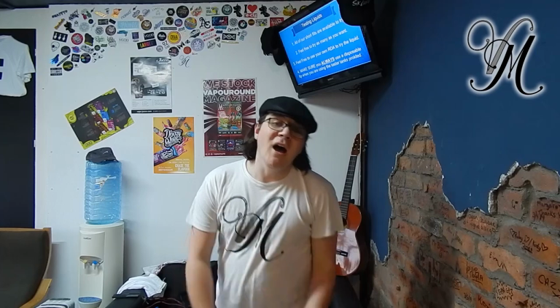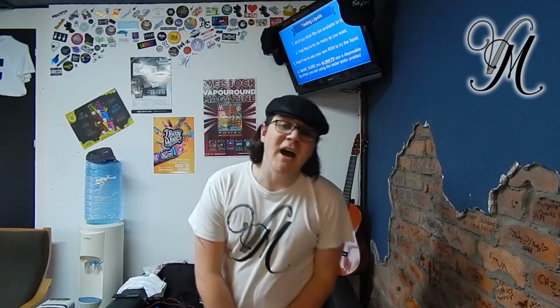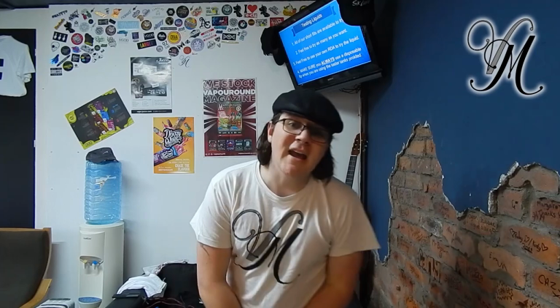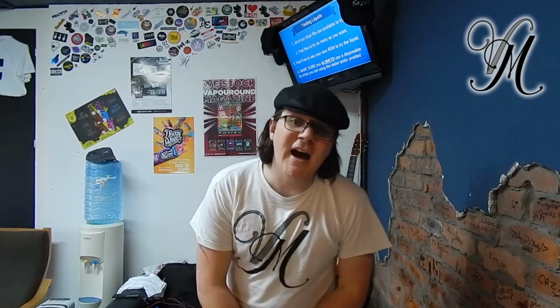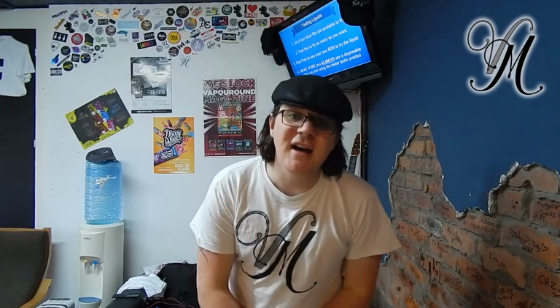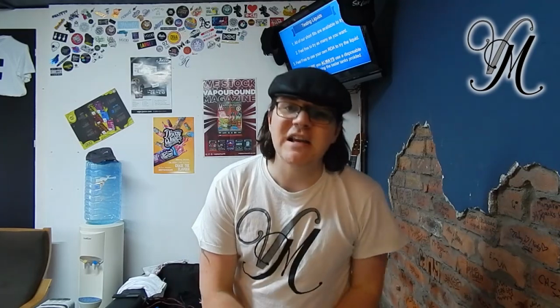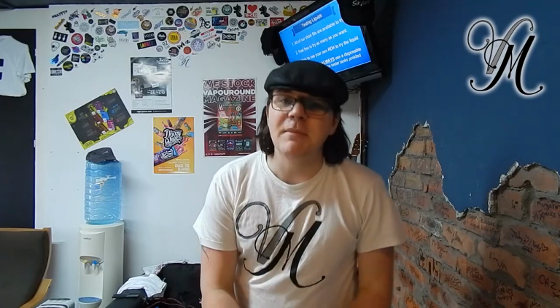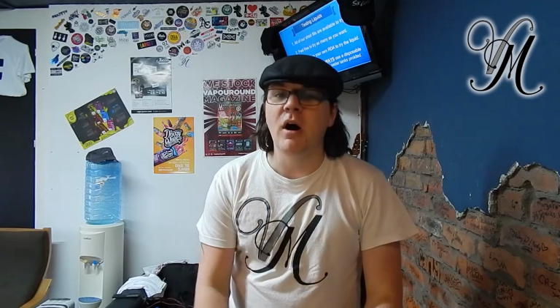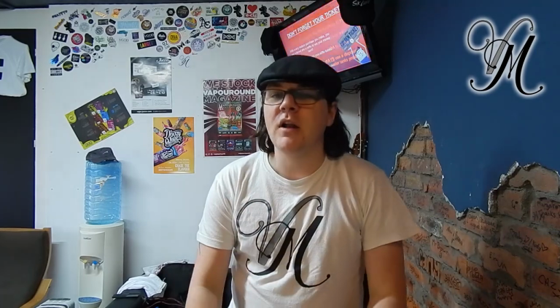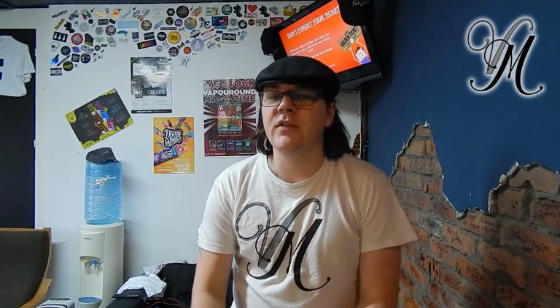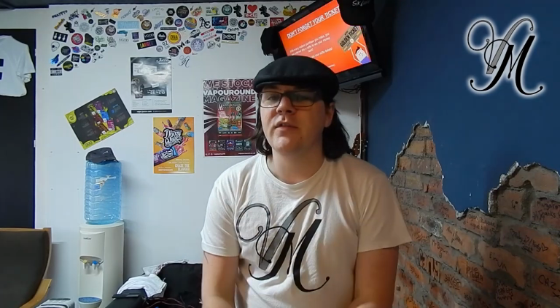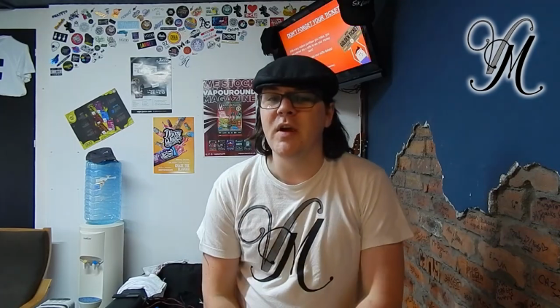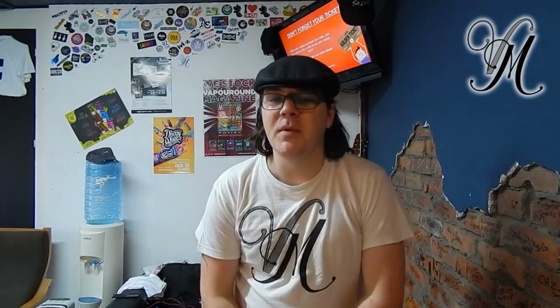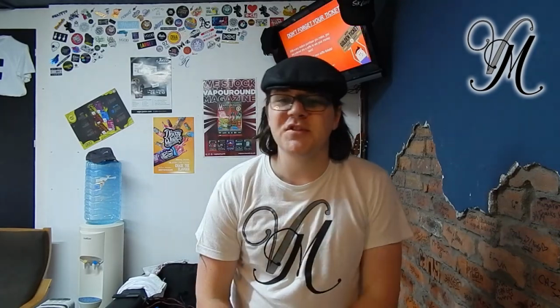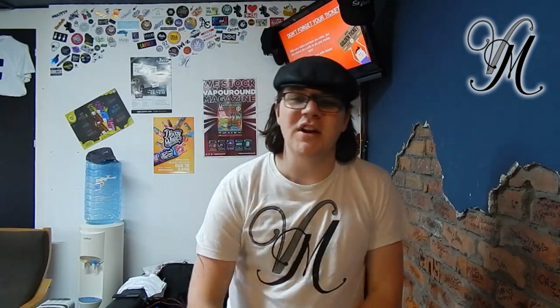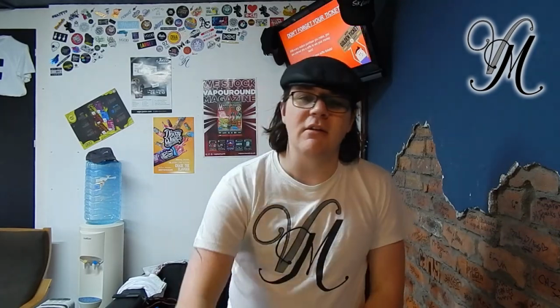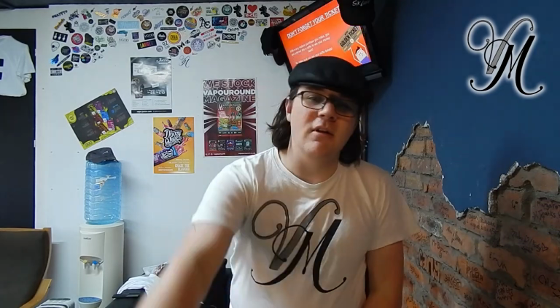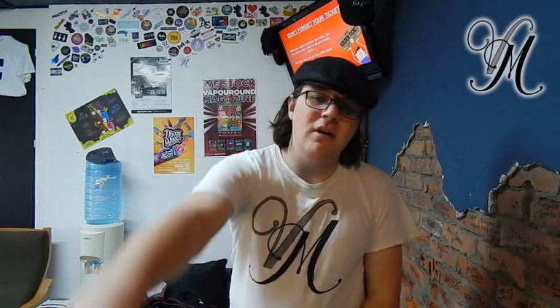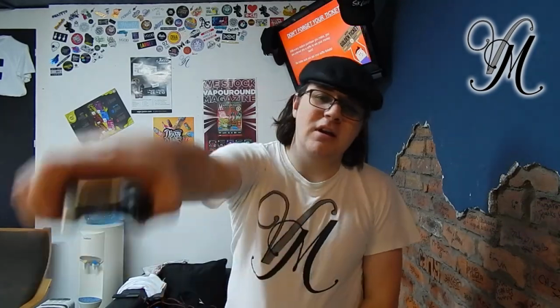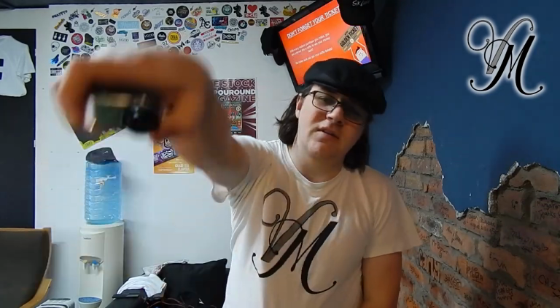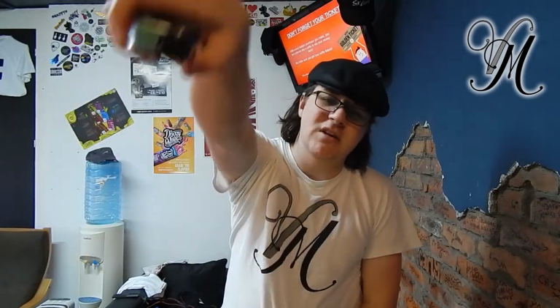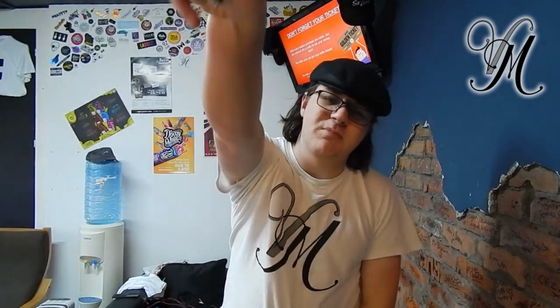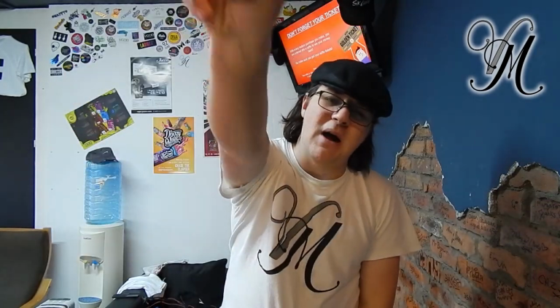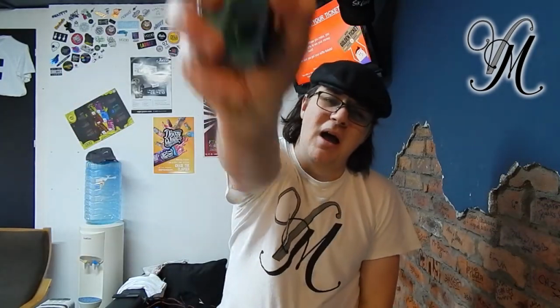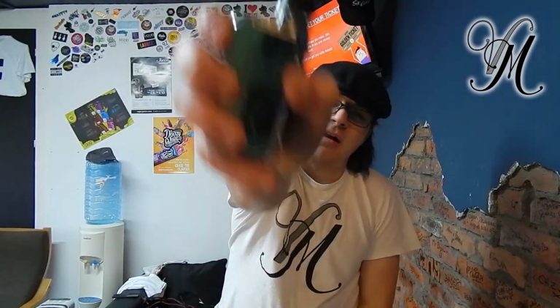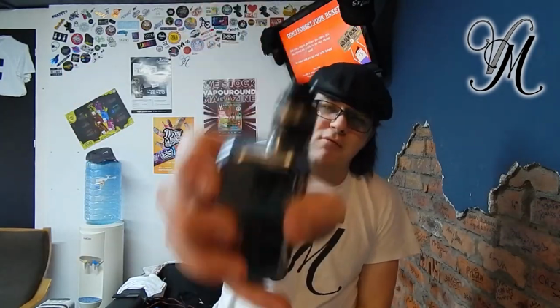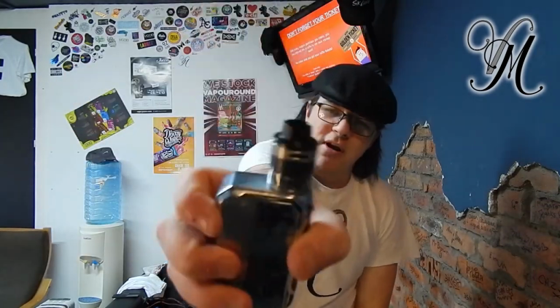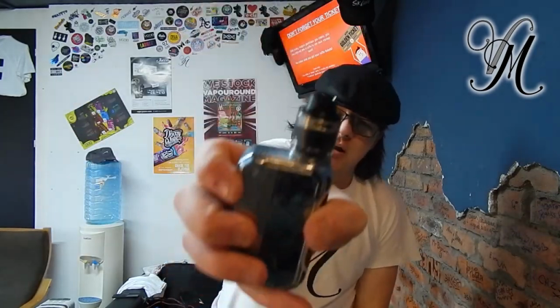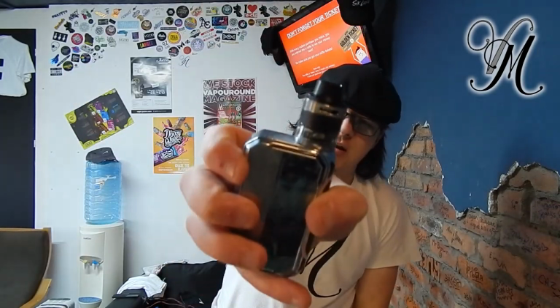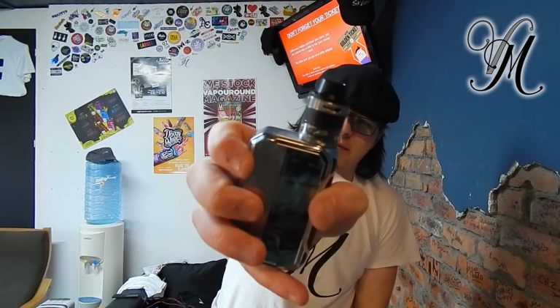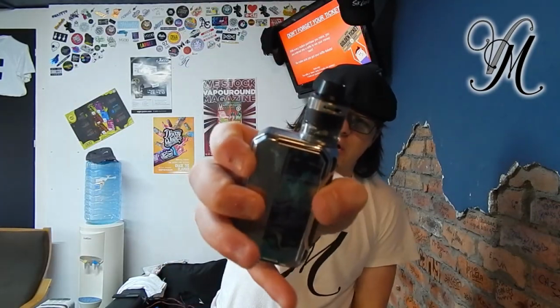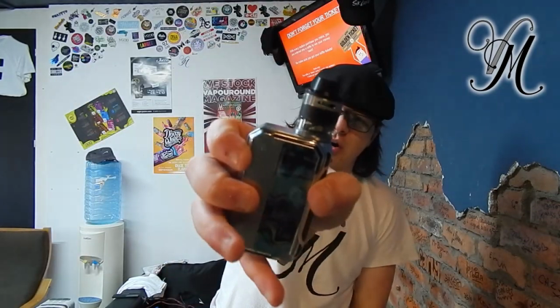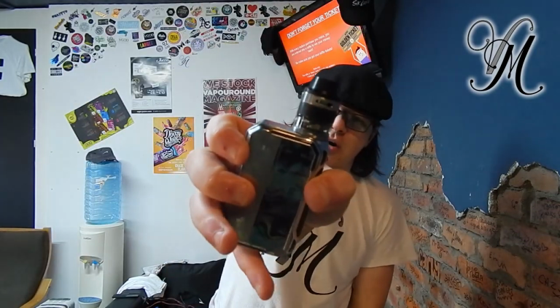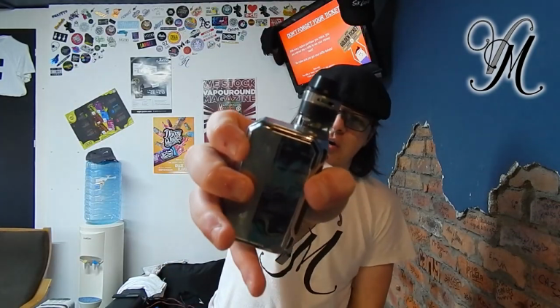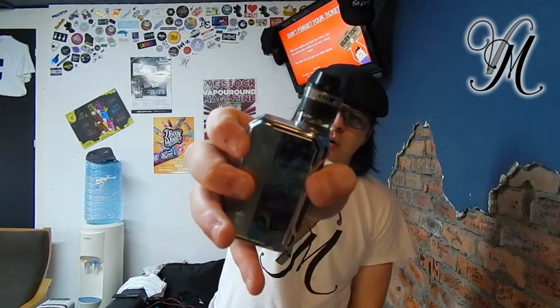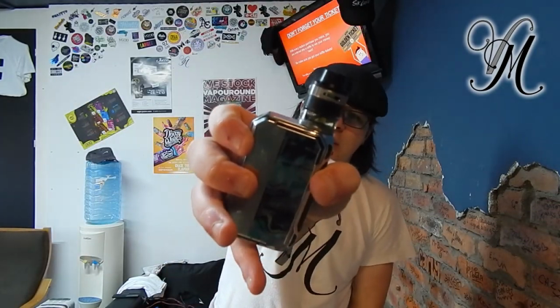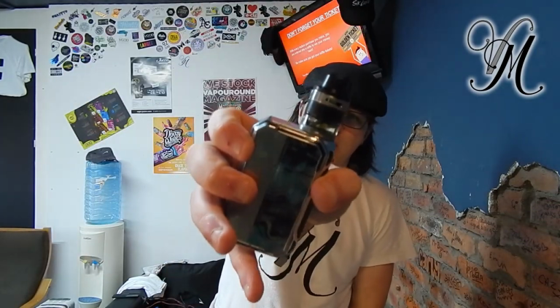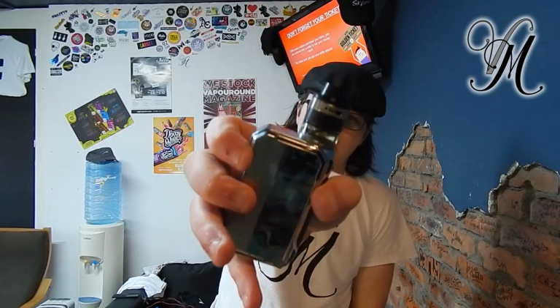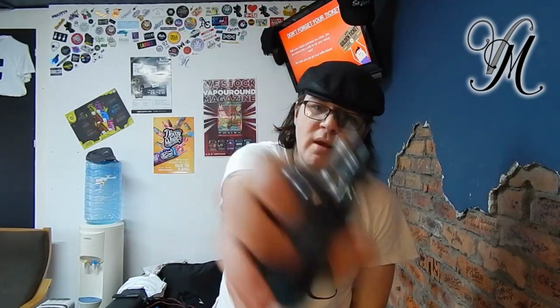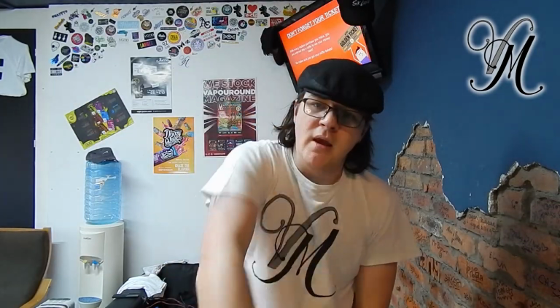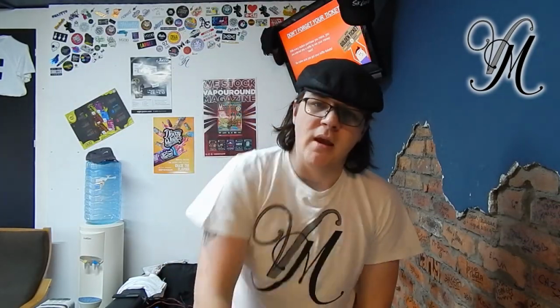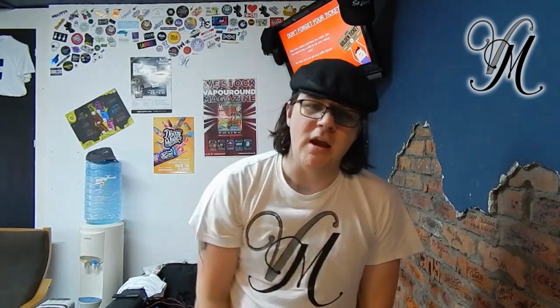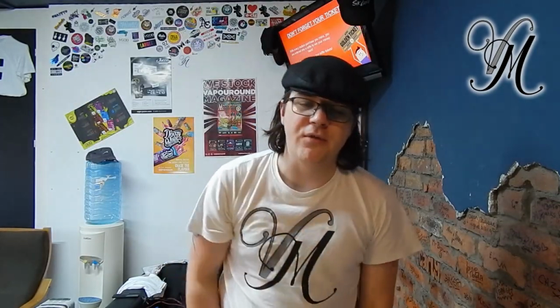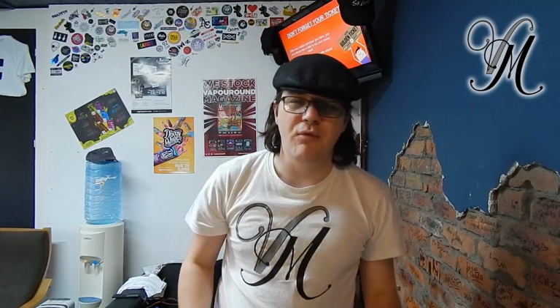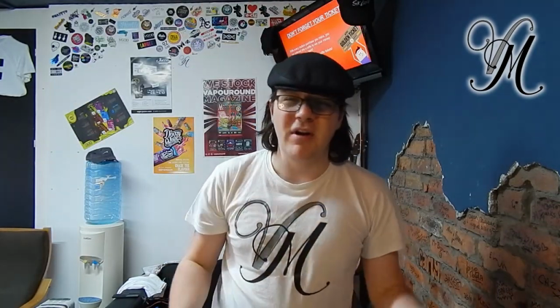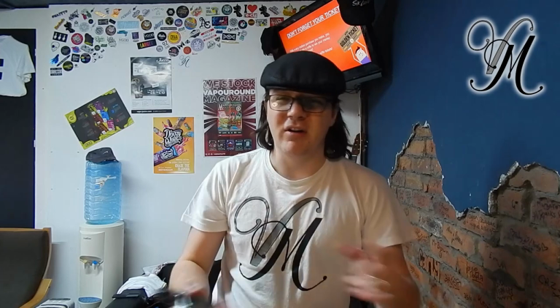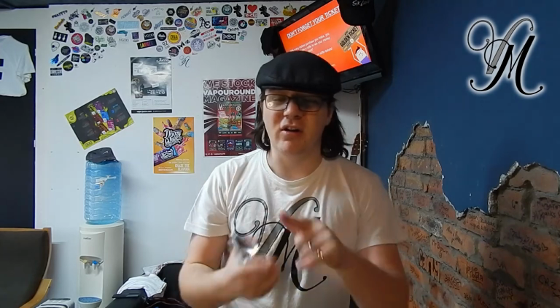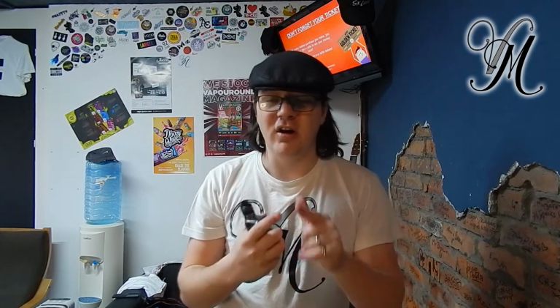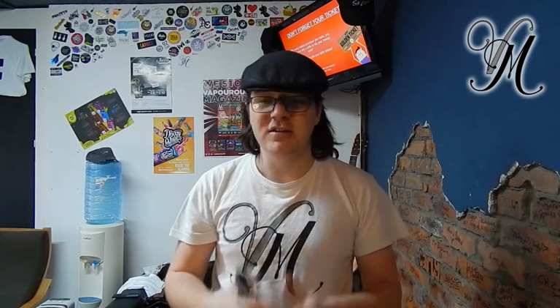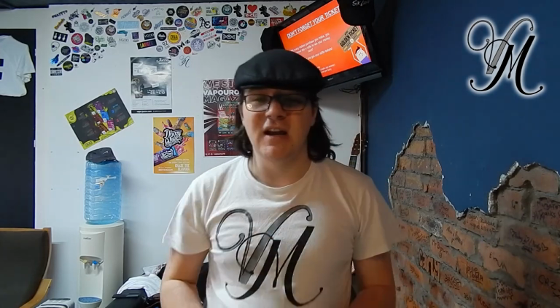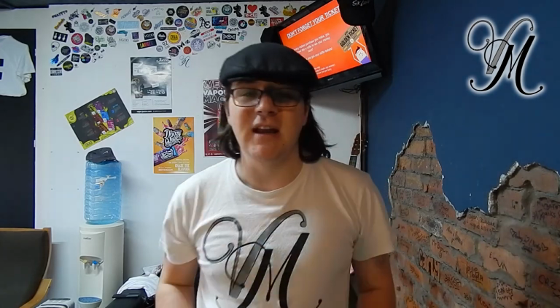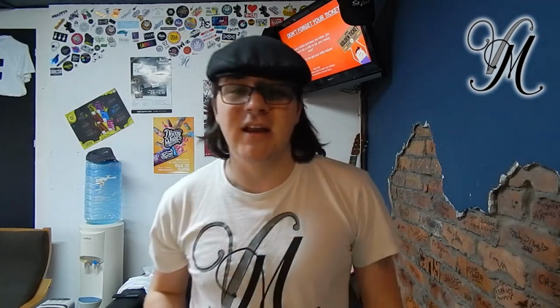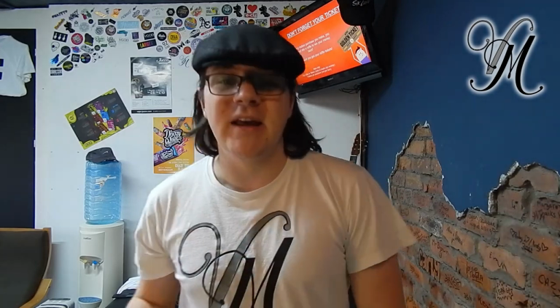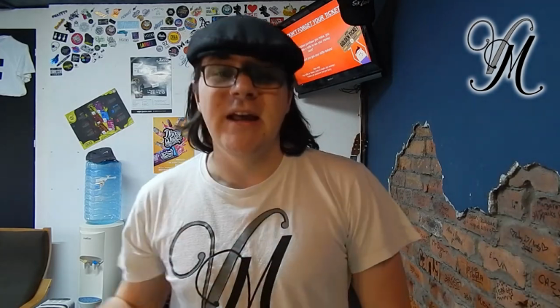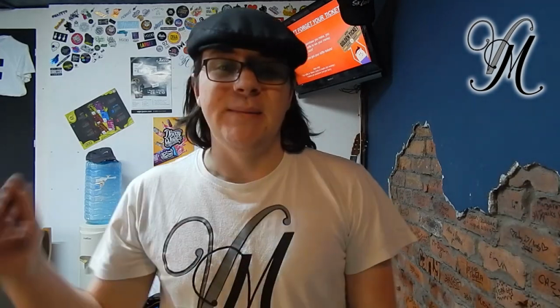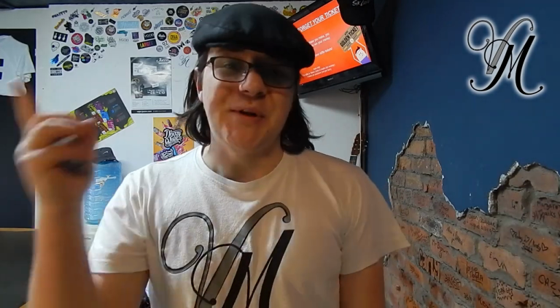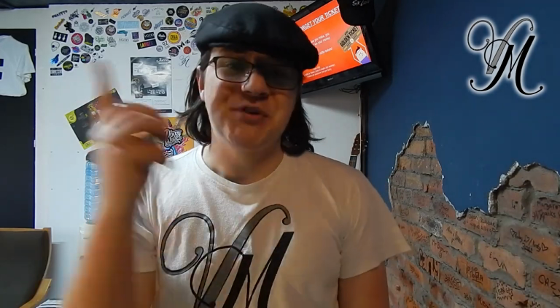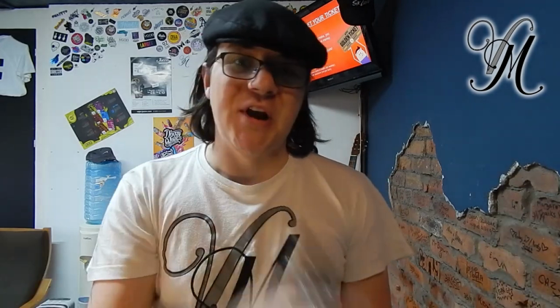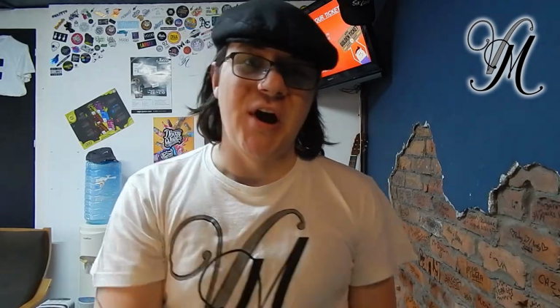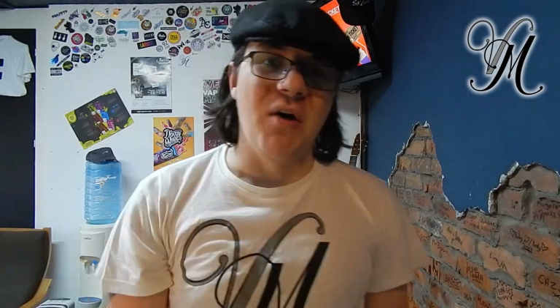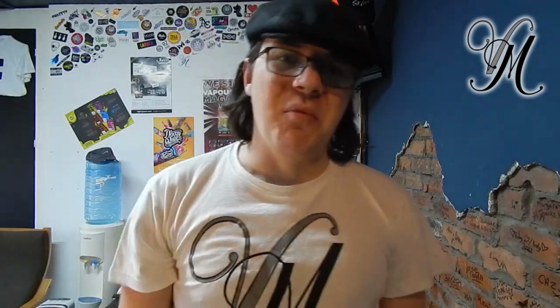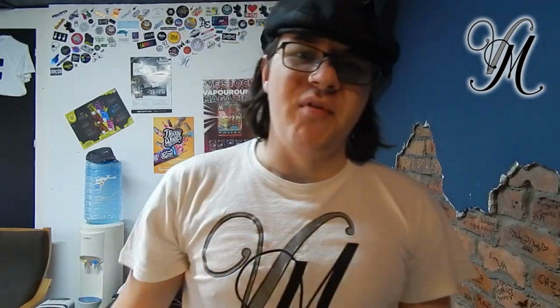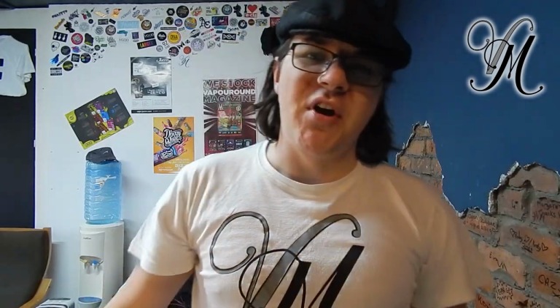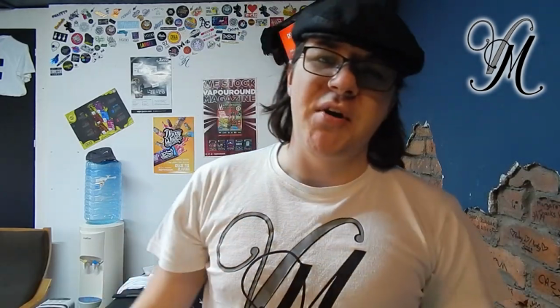Hi guys, I'm Harley from Vapeville and today we're looking at the Aspire Evo! It's a vertical coiled tank, let's get on with it!